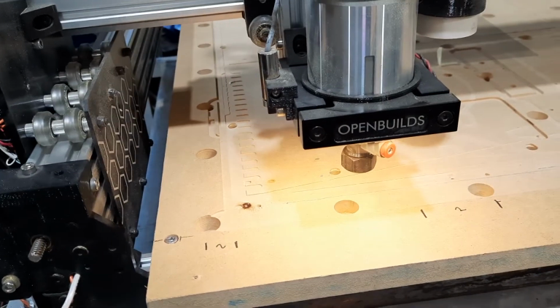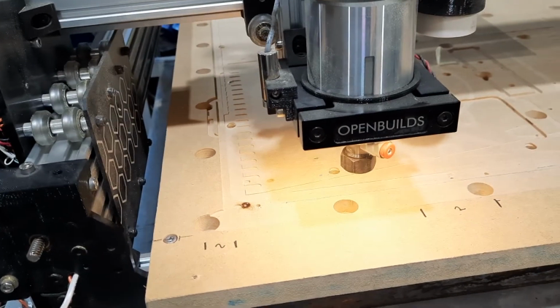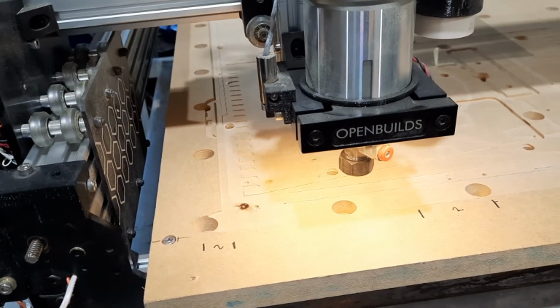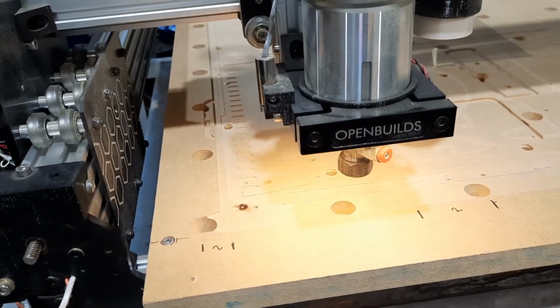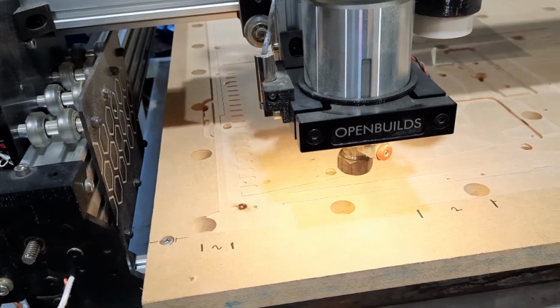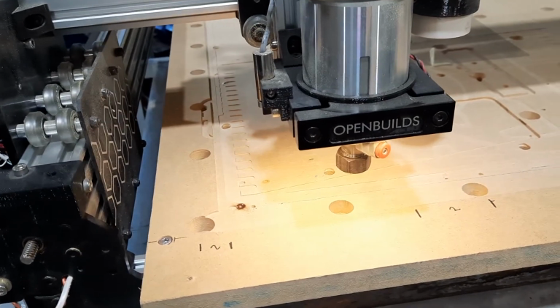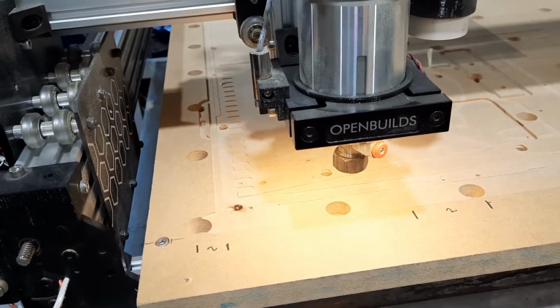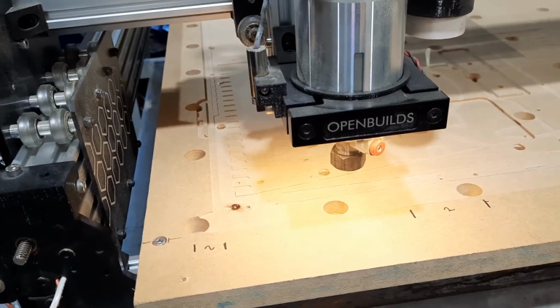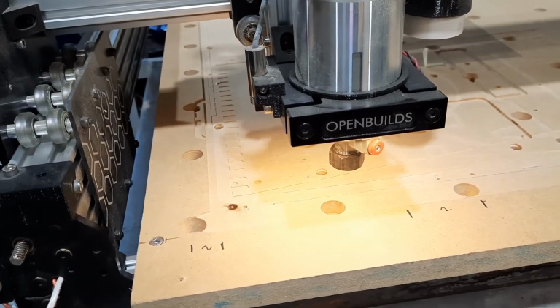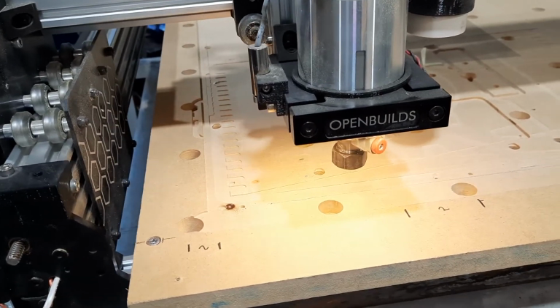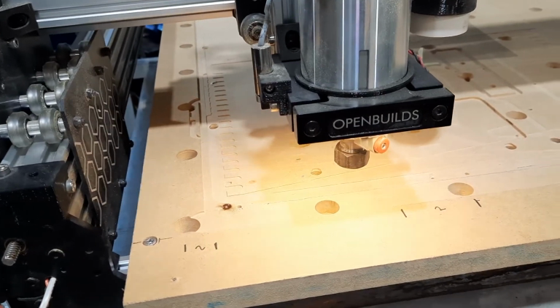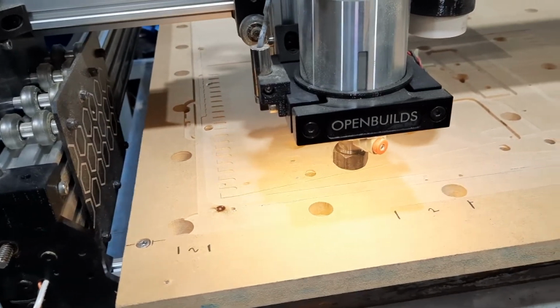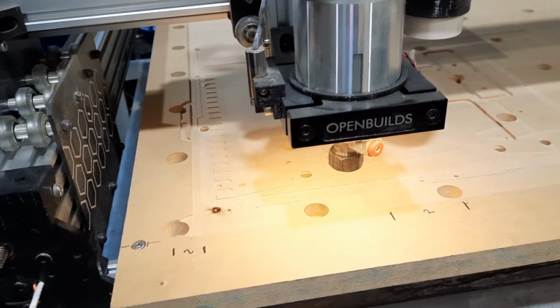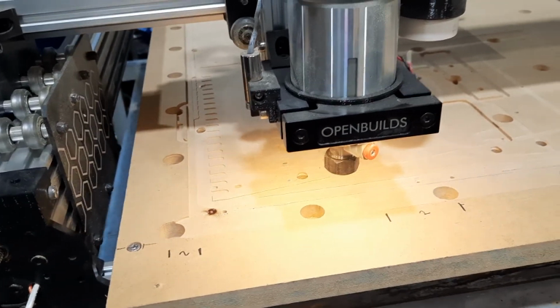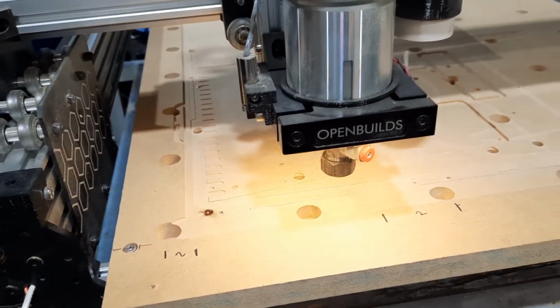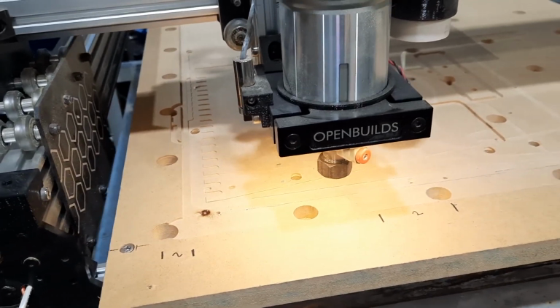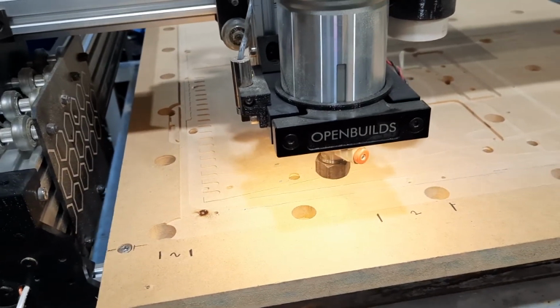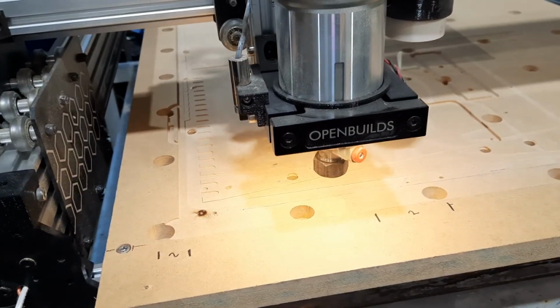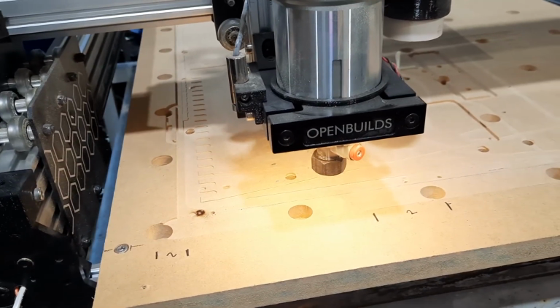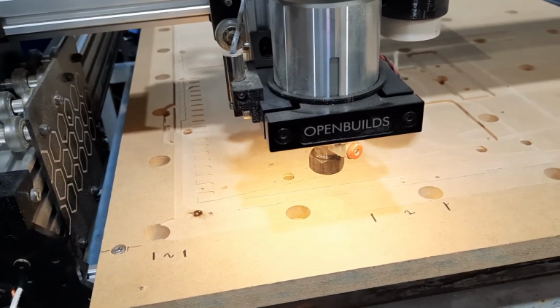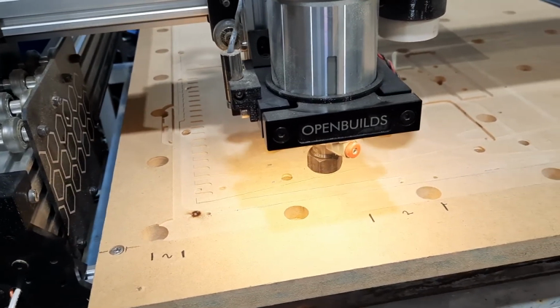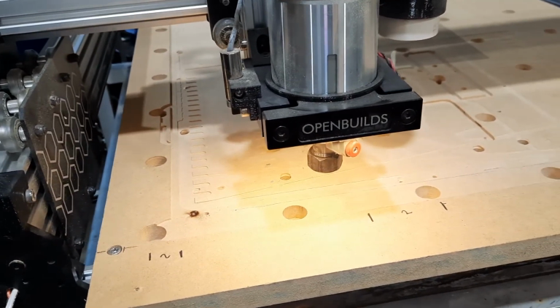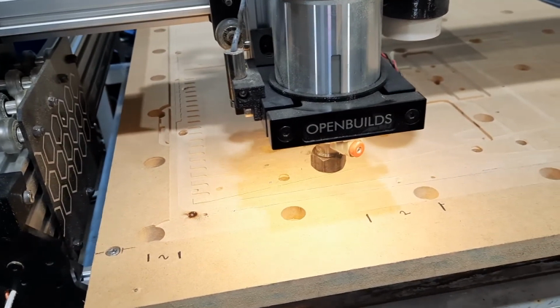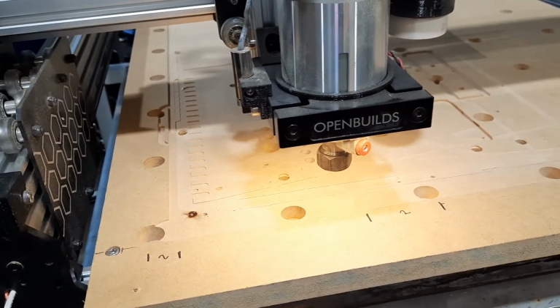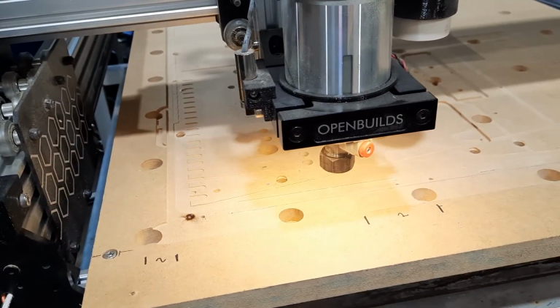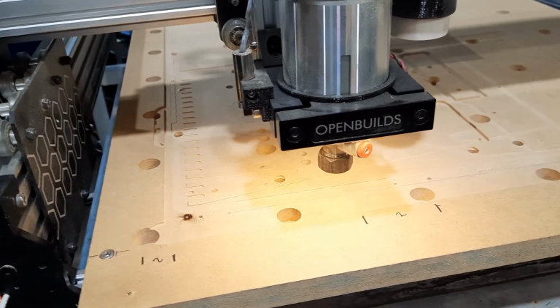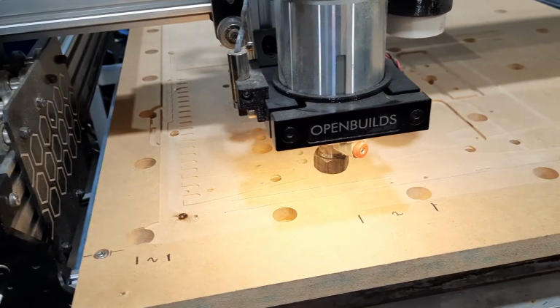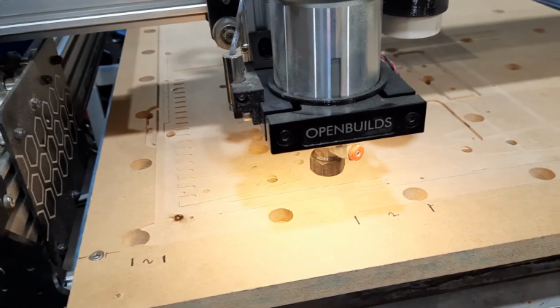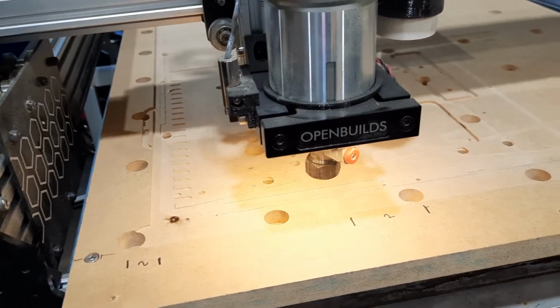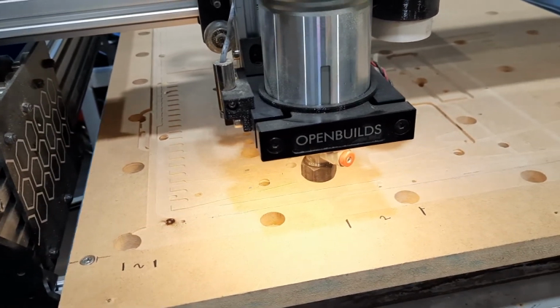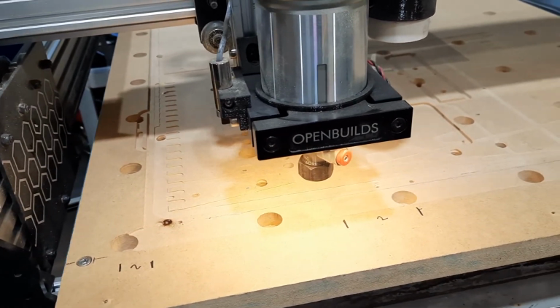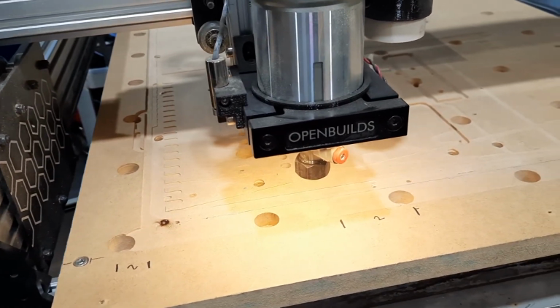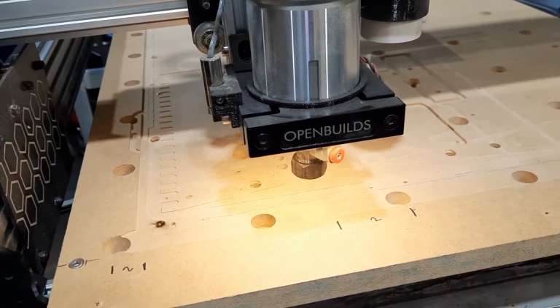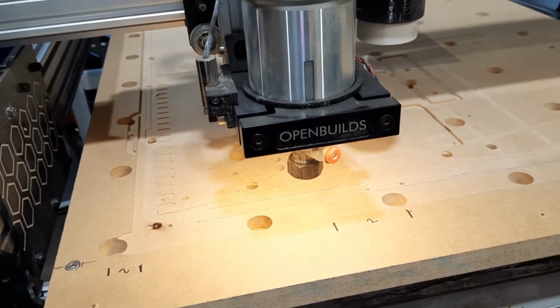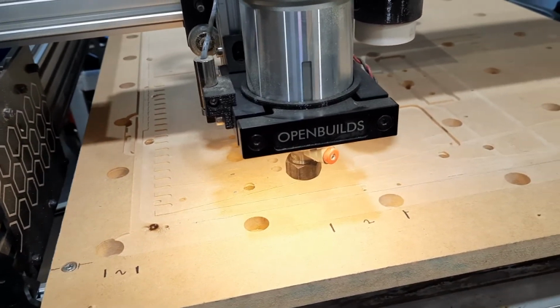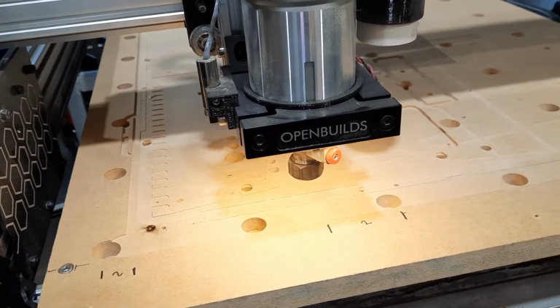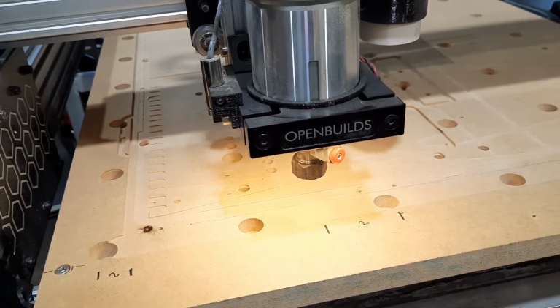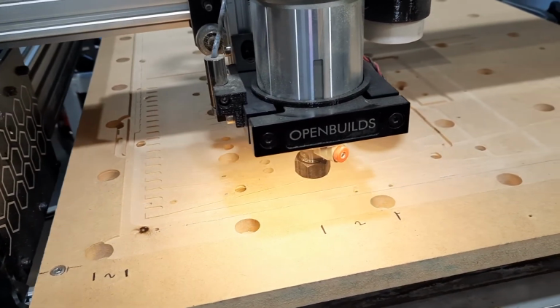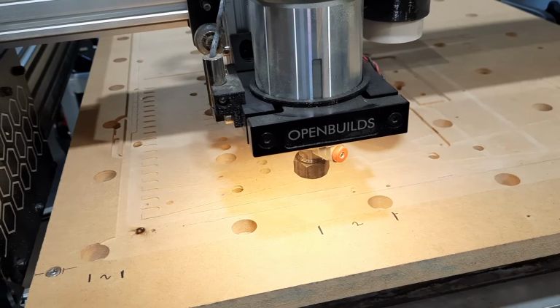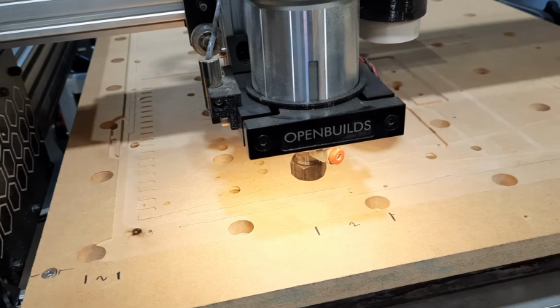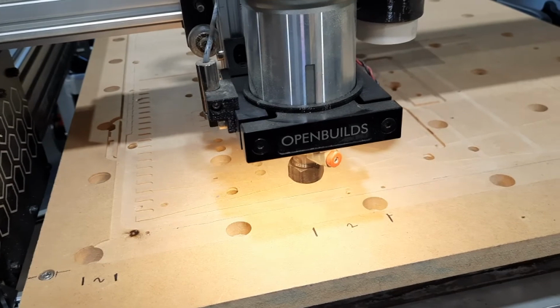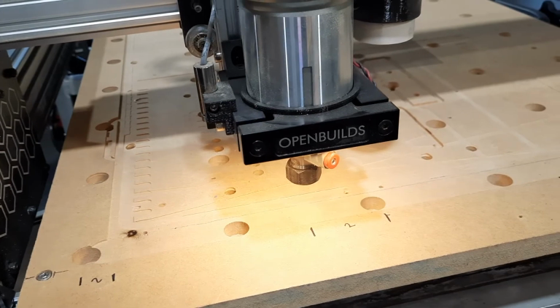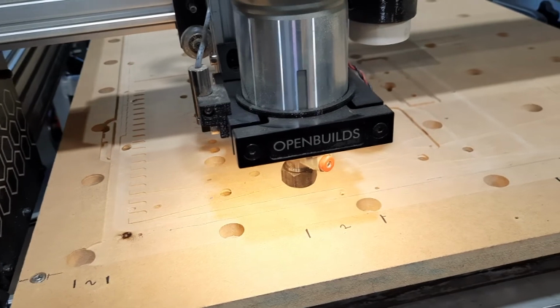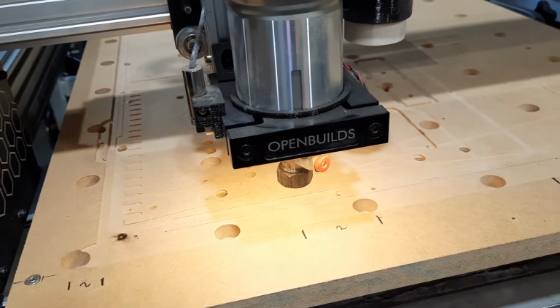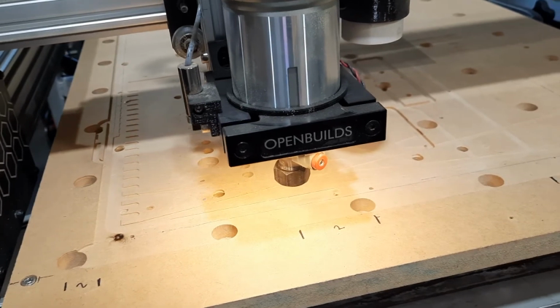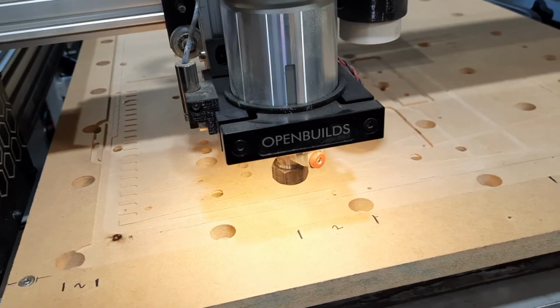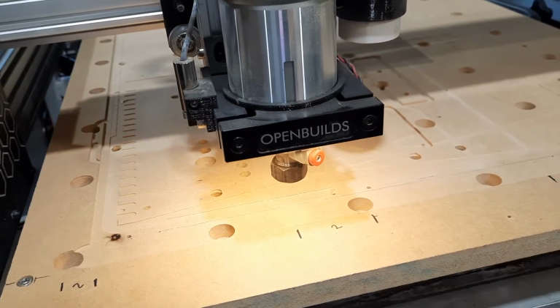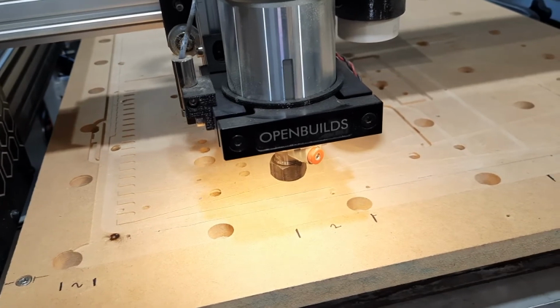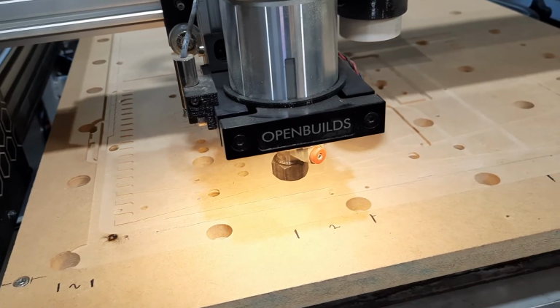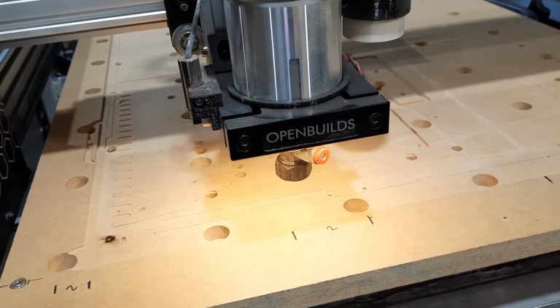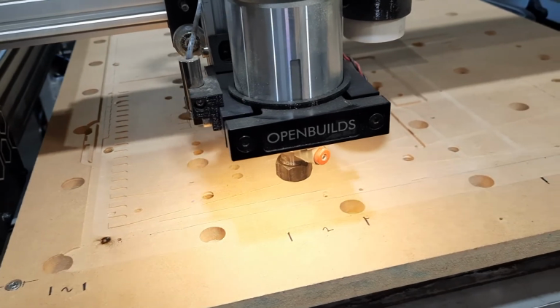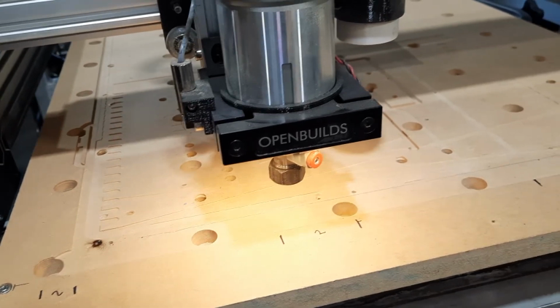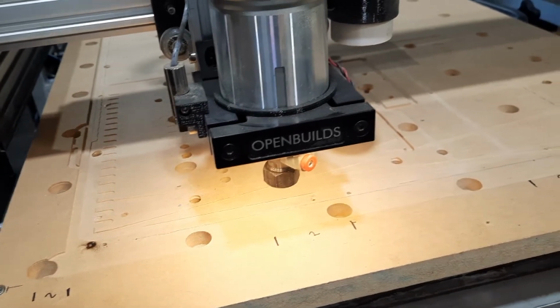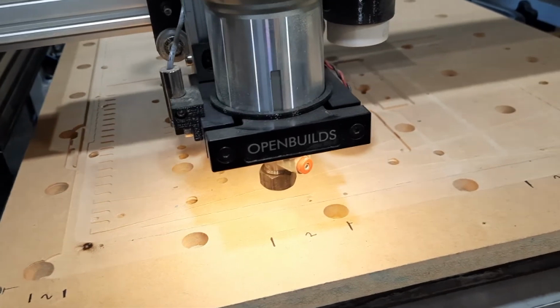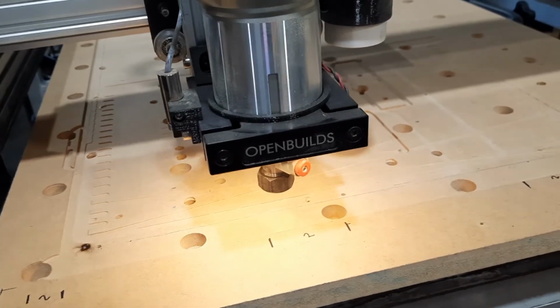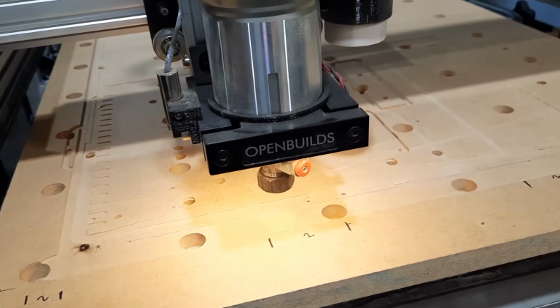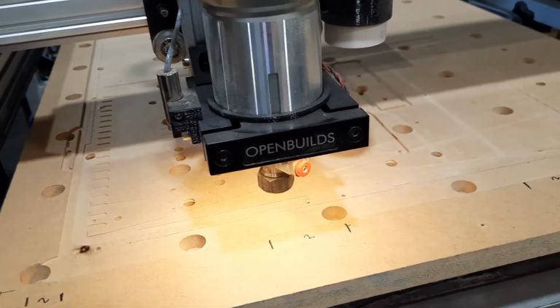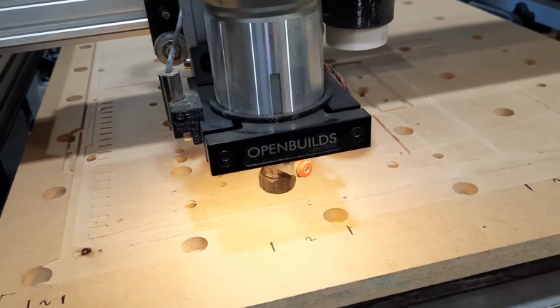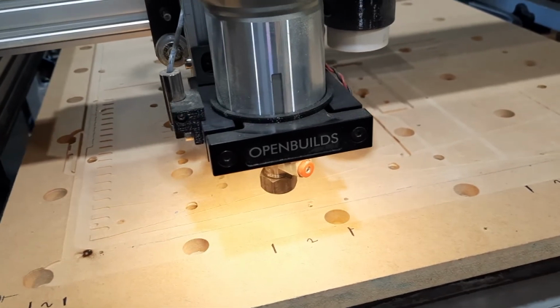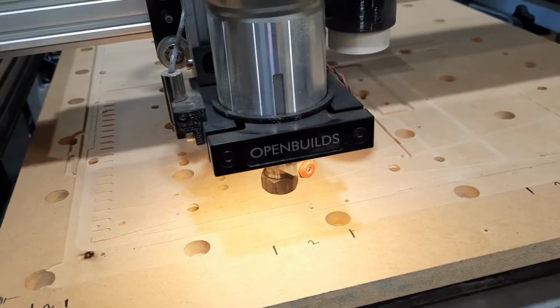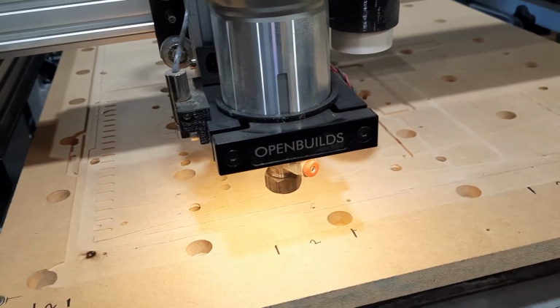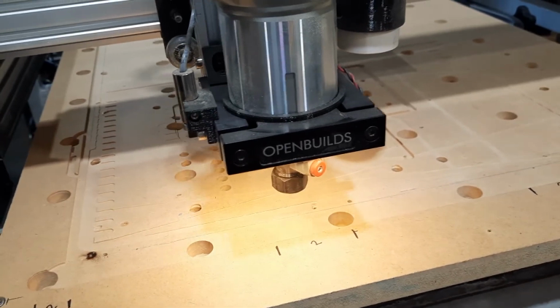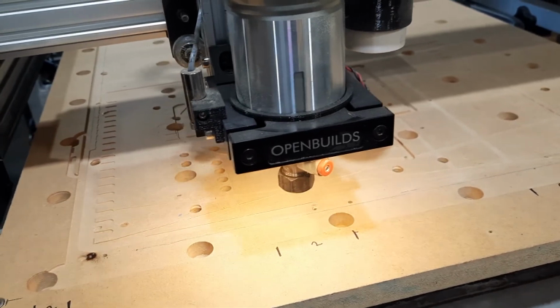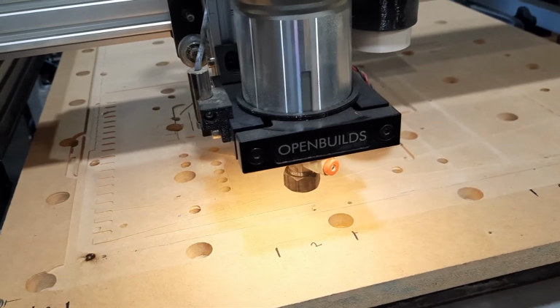I don't have a bit in here, and this is just my first run of a real G-code job.